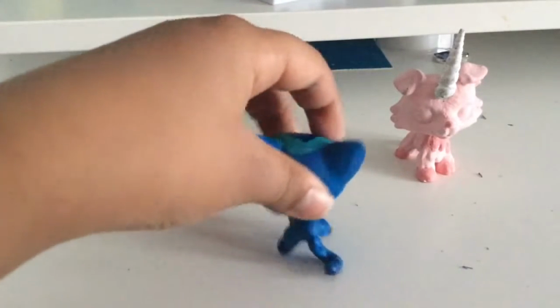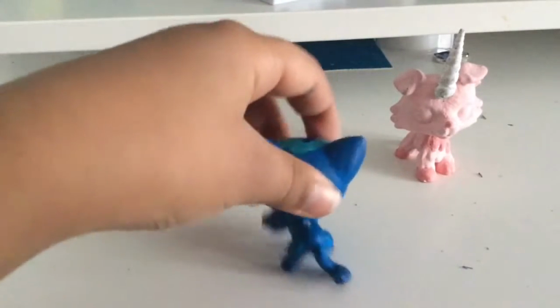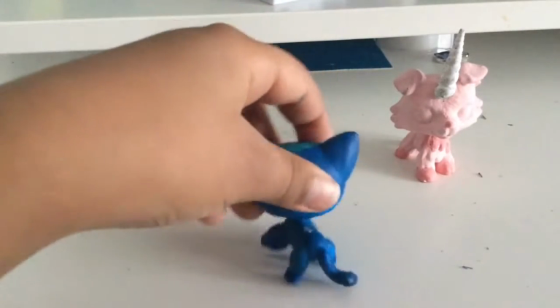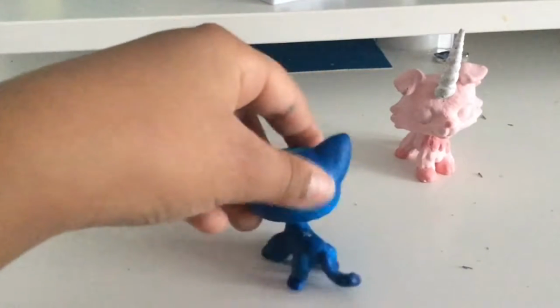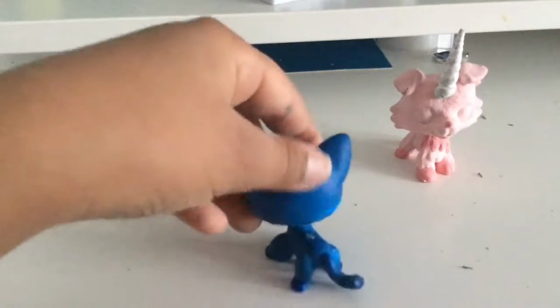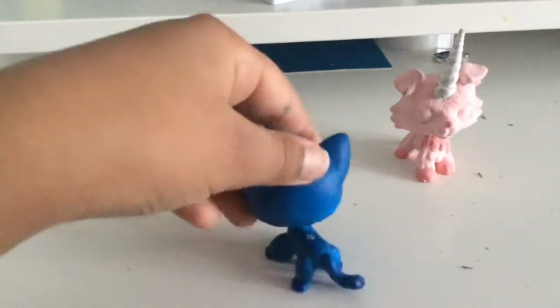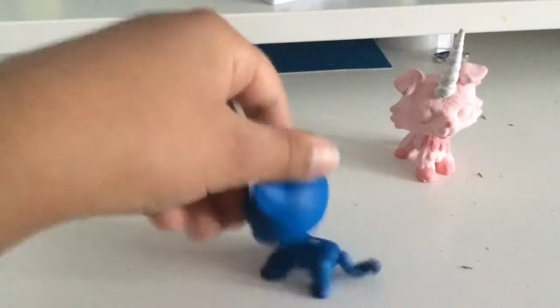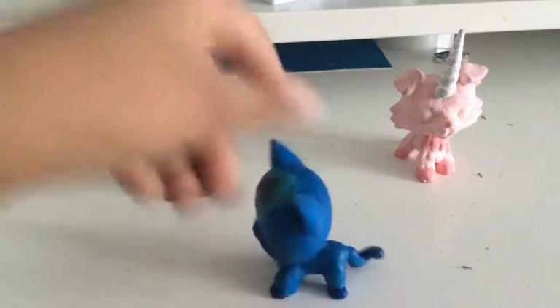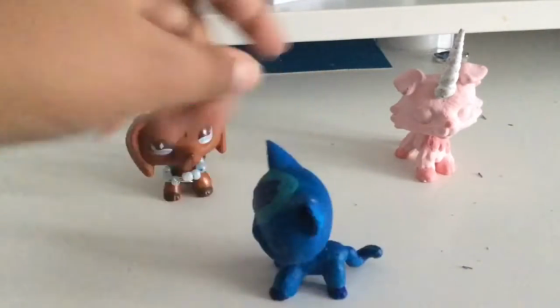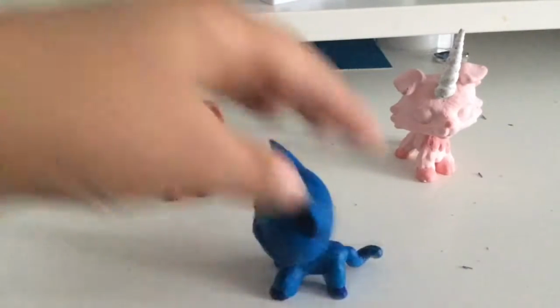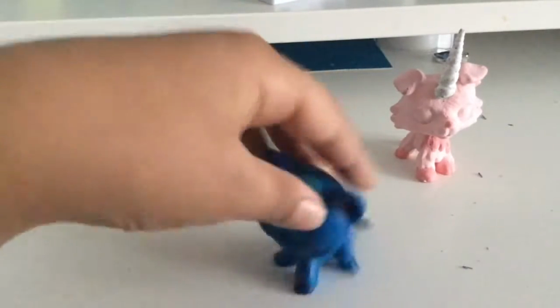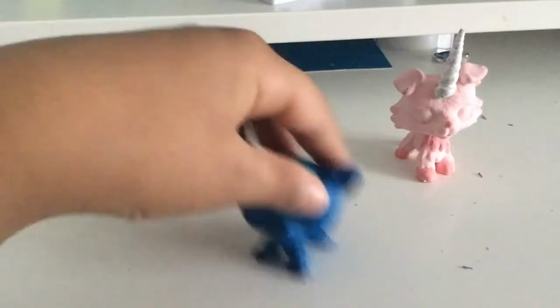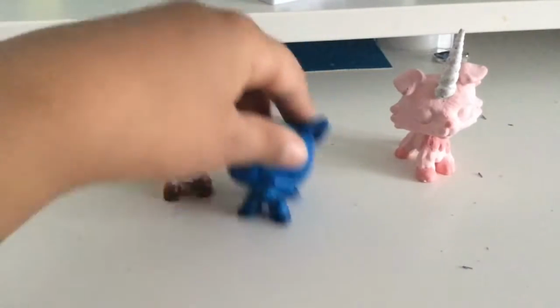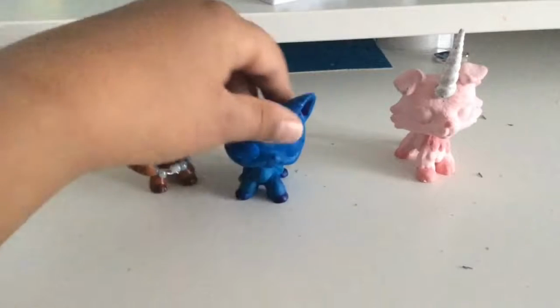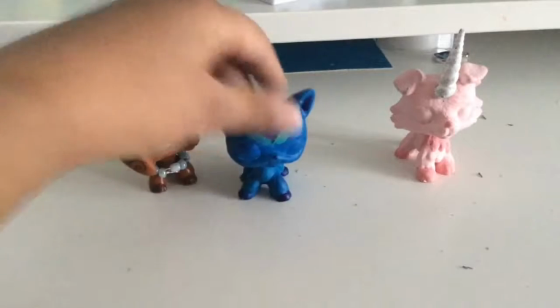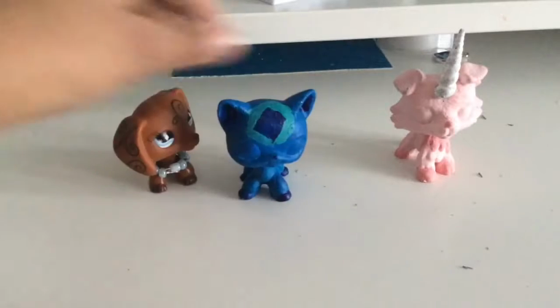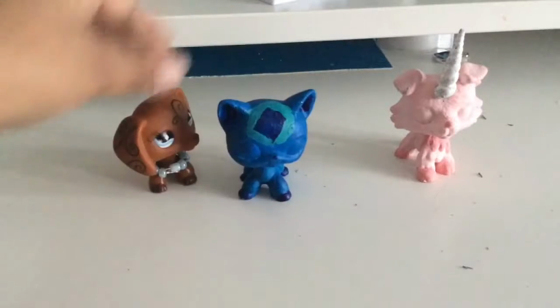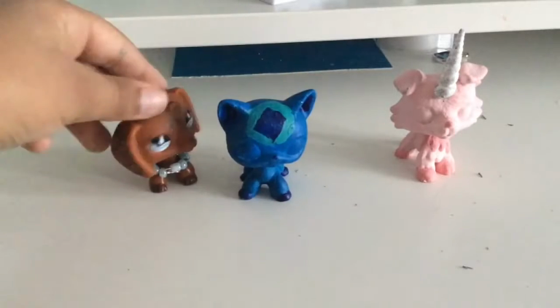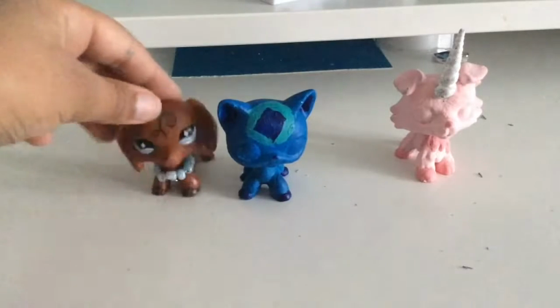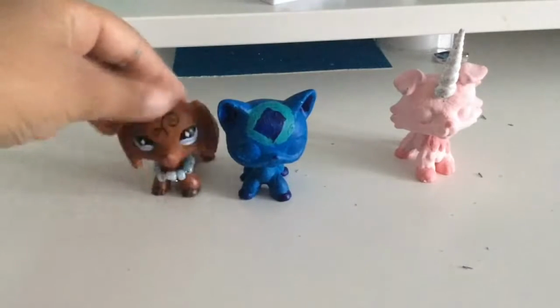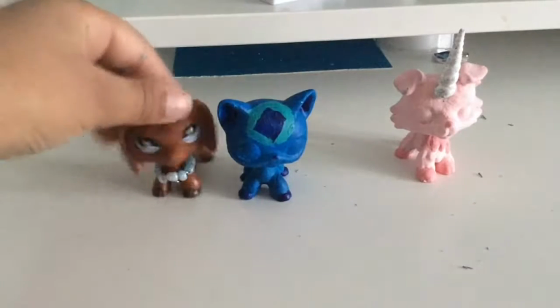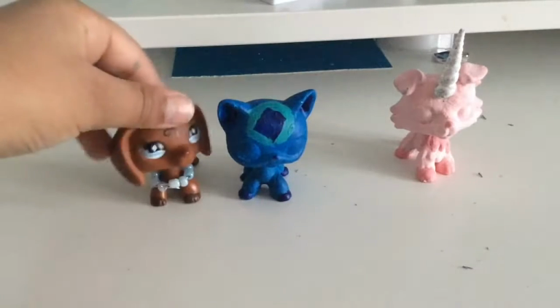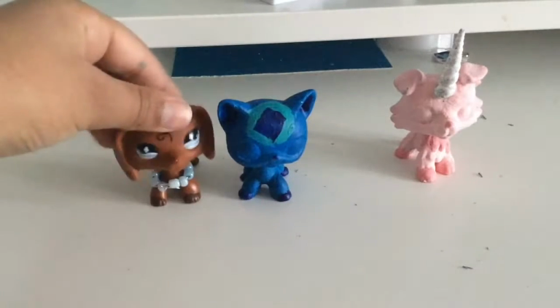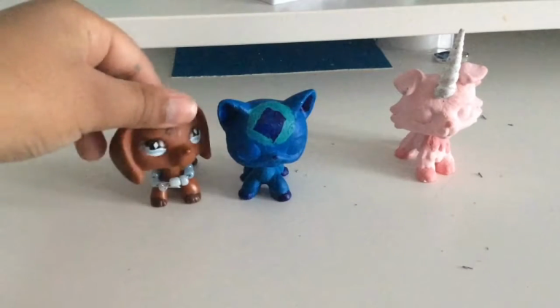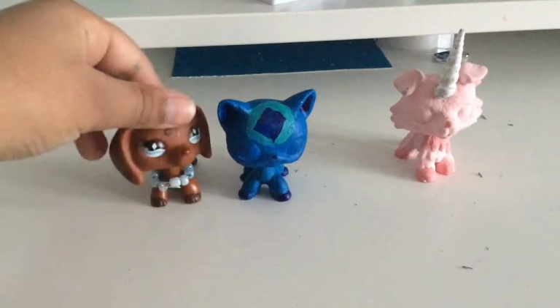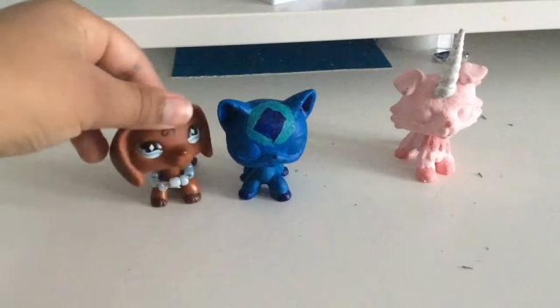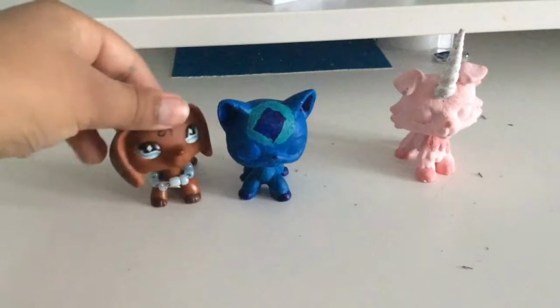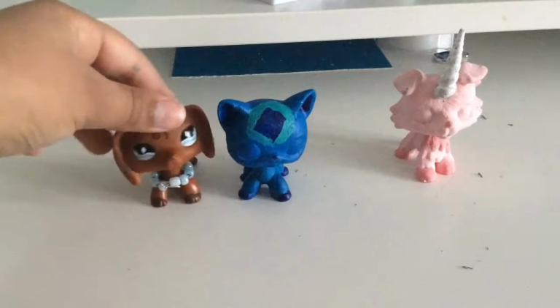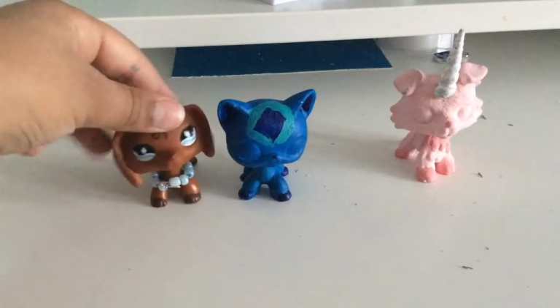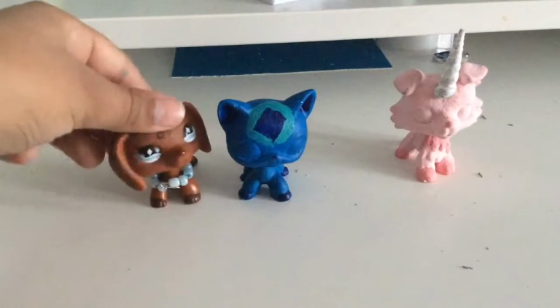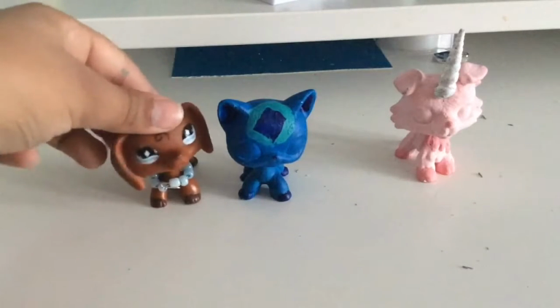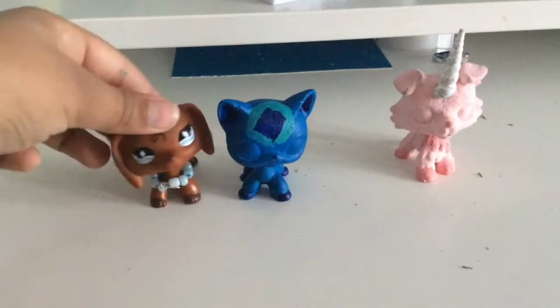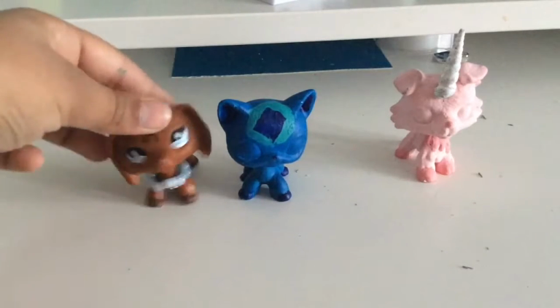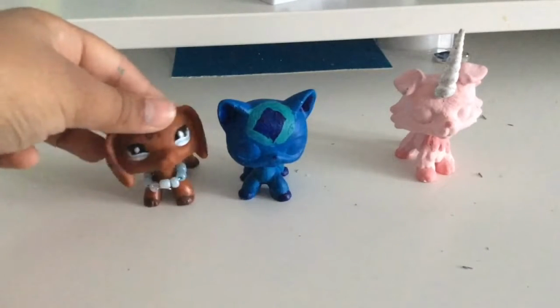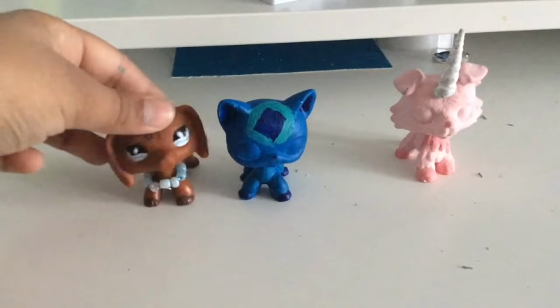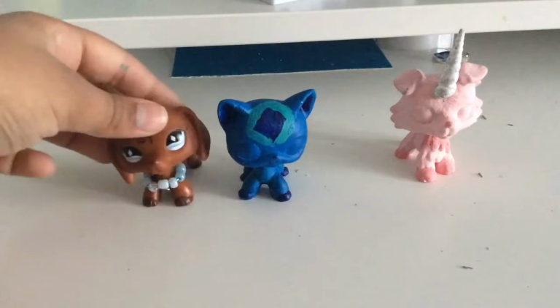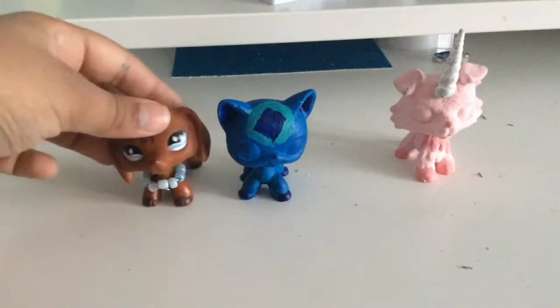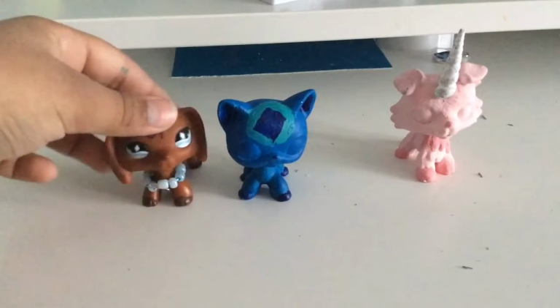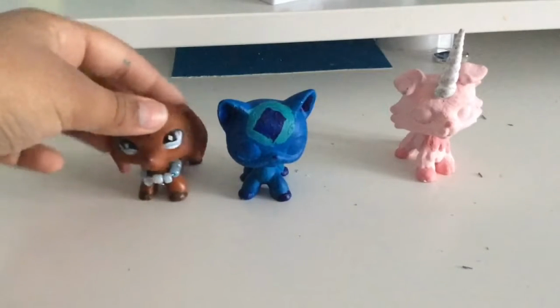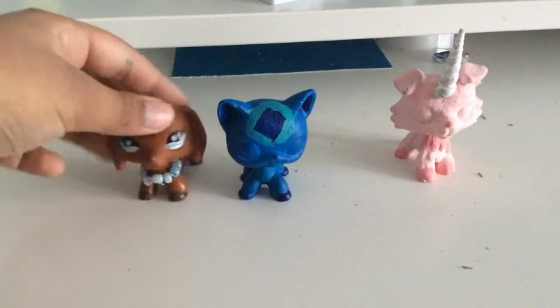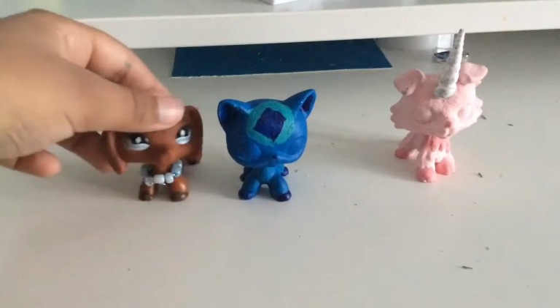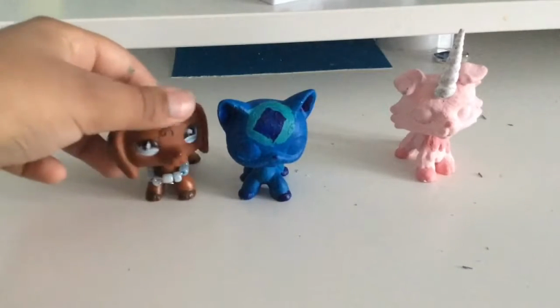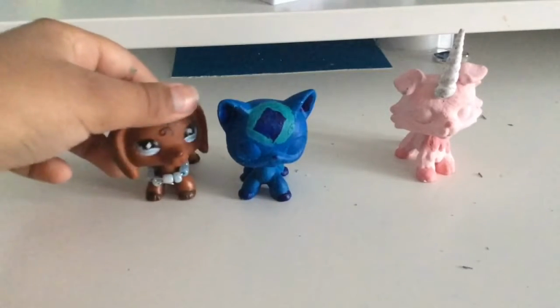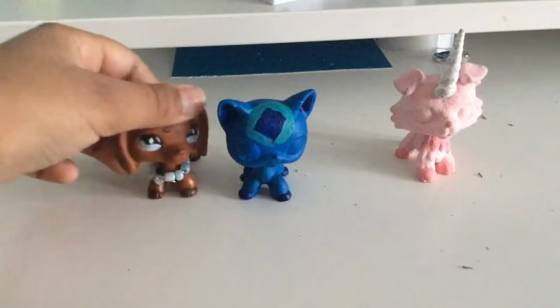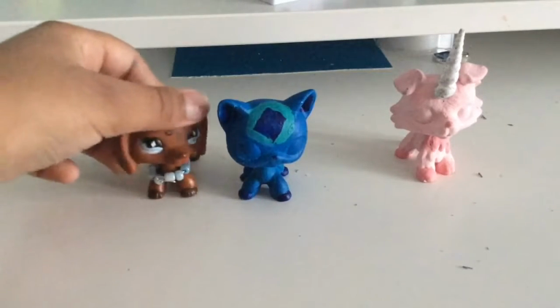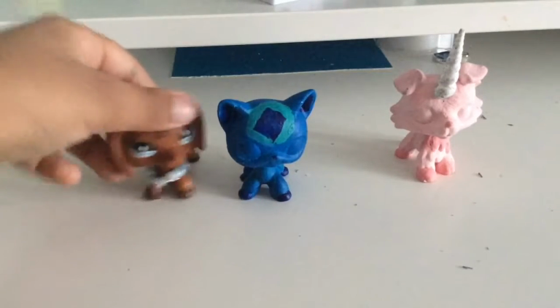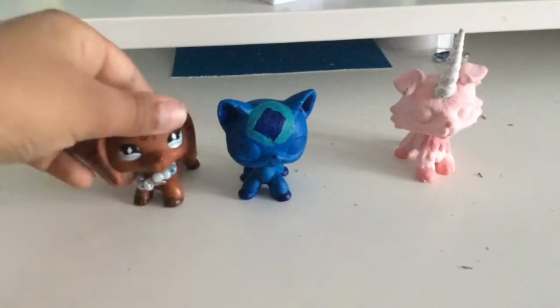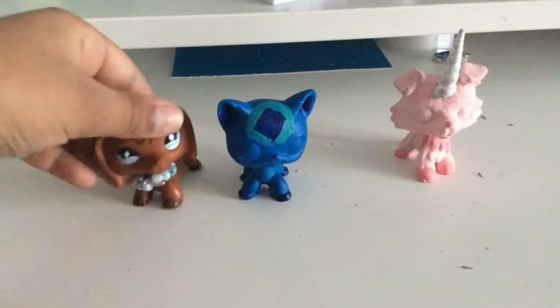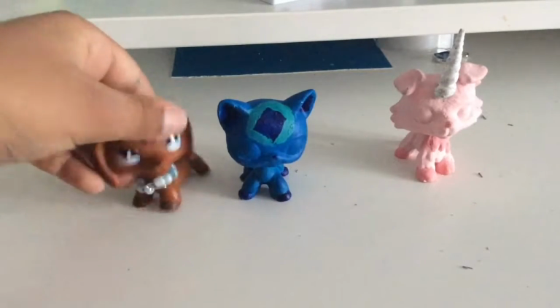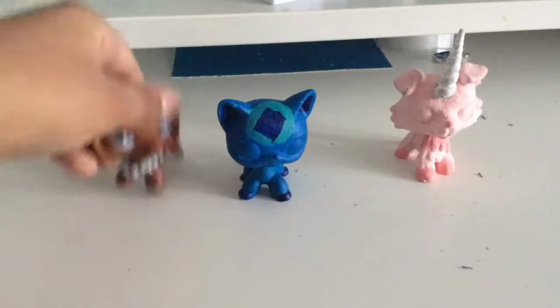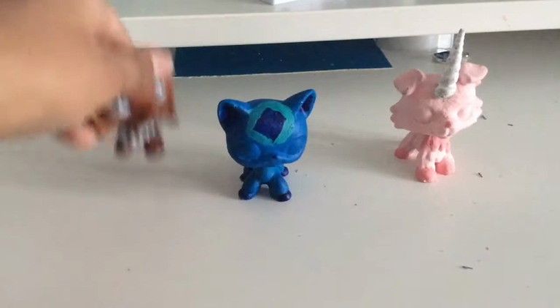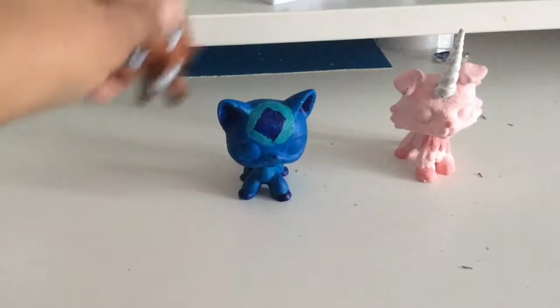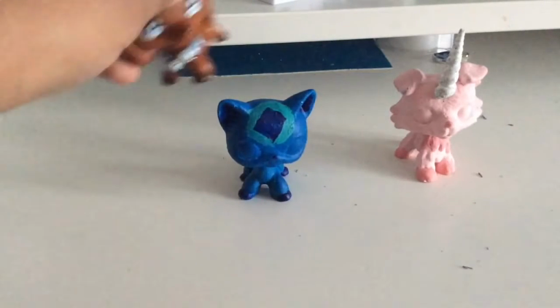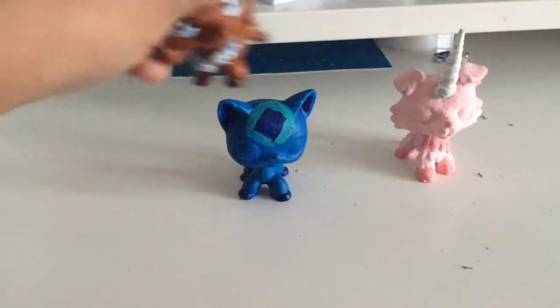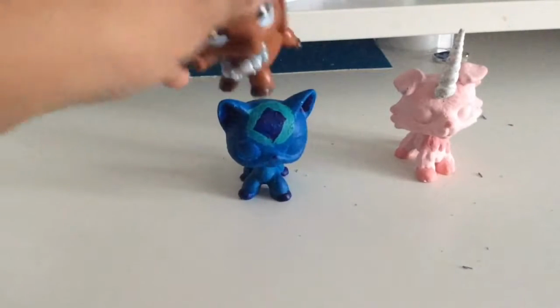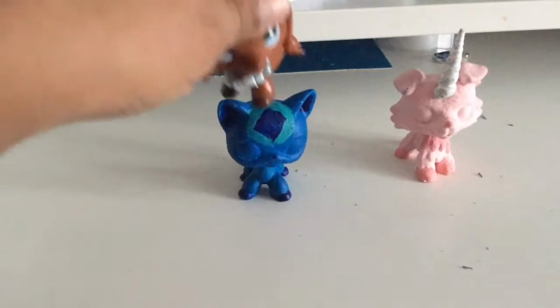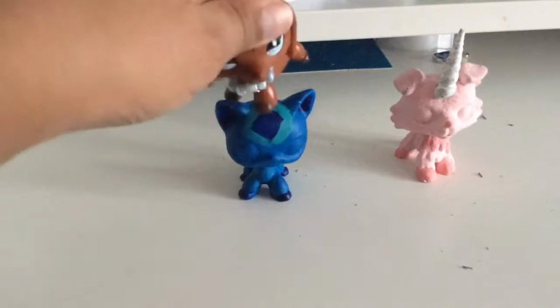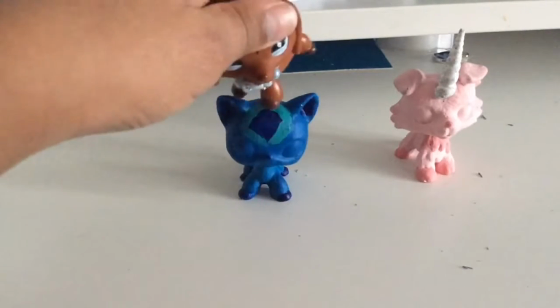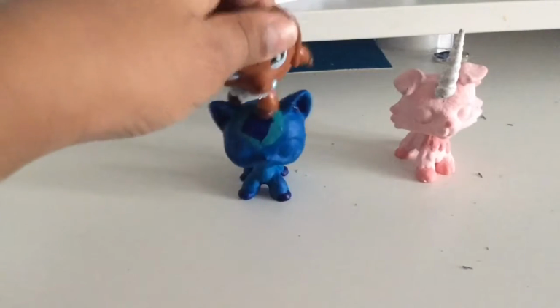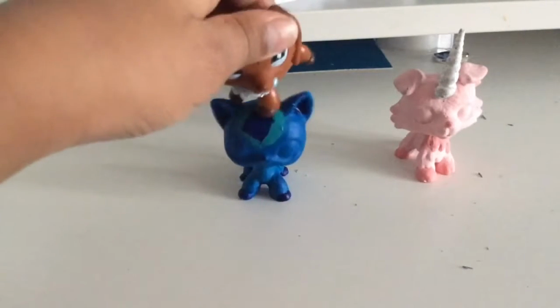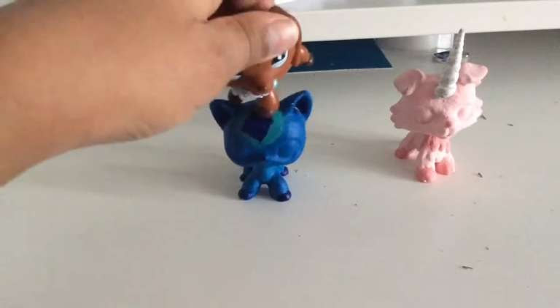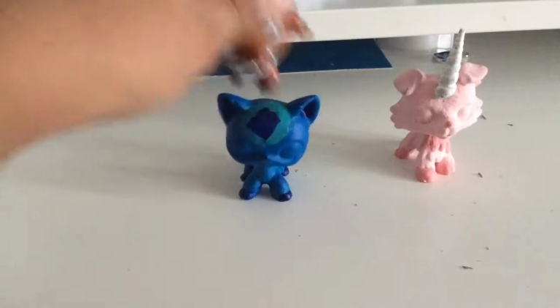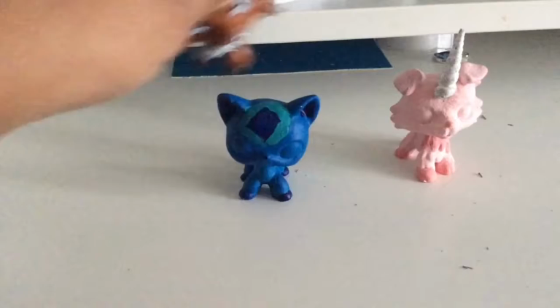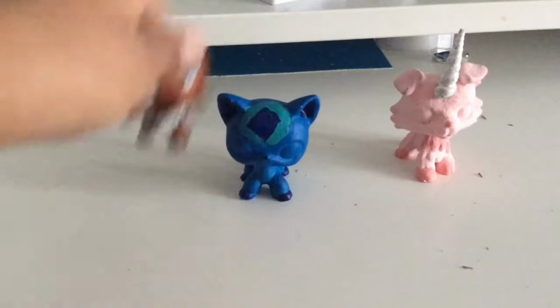I'm going to hot glue some feathers on here, and maybe to her head too — I'm not sure.